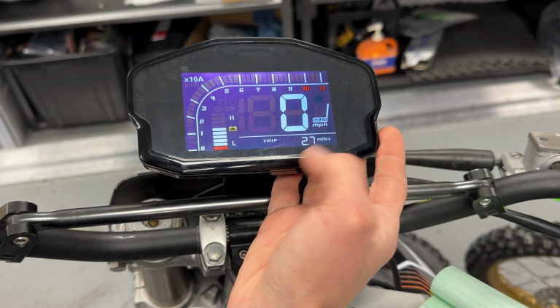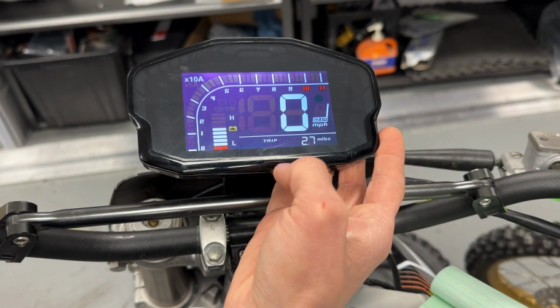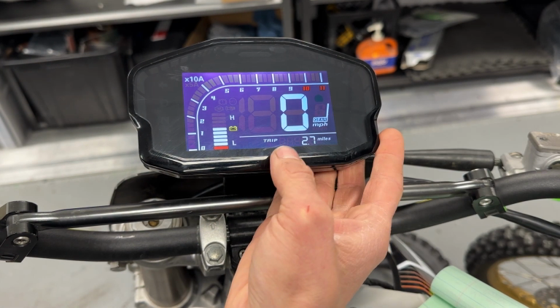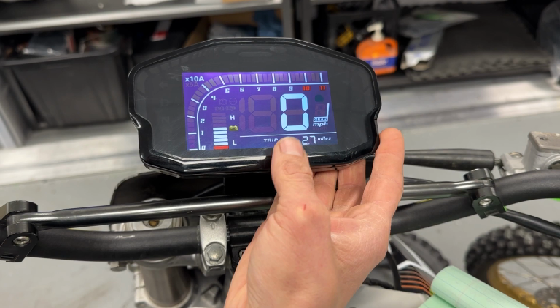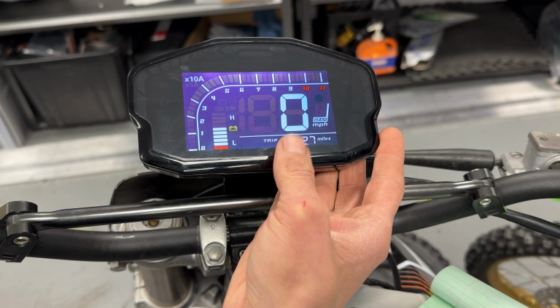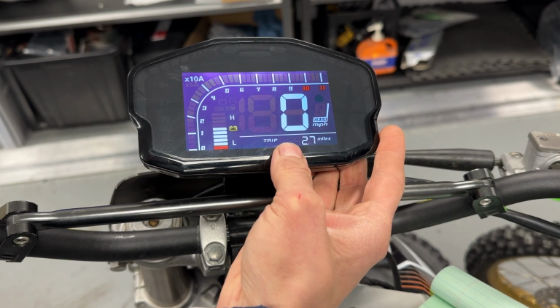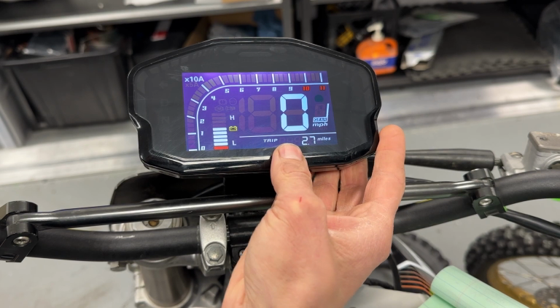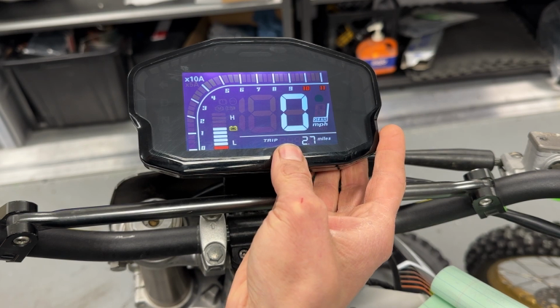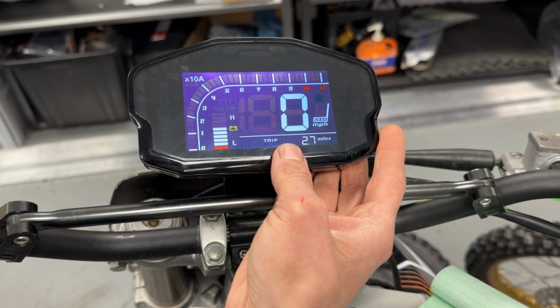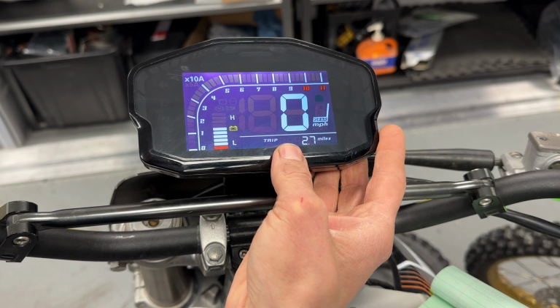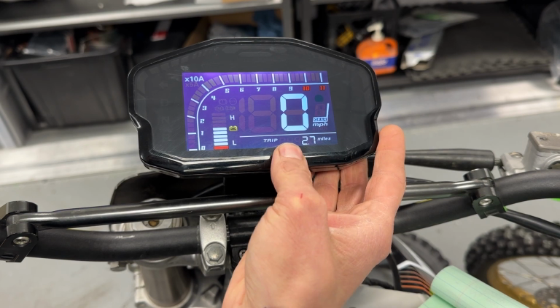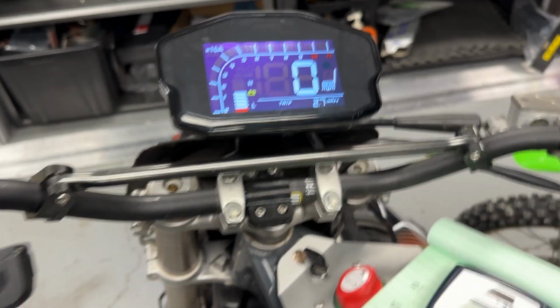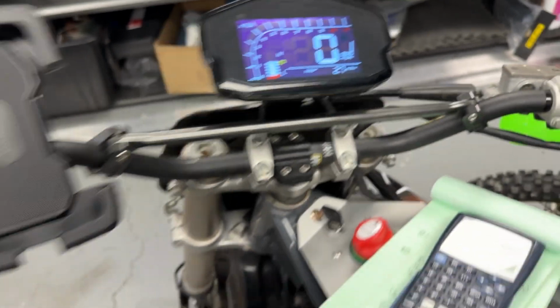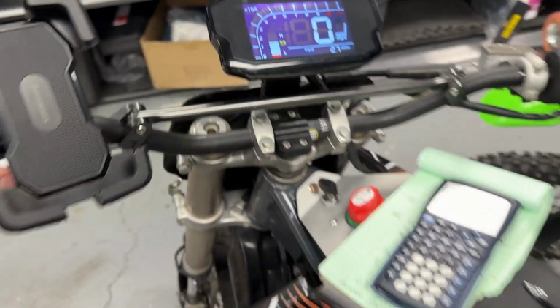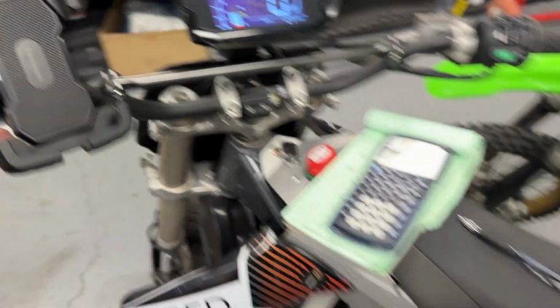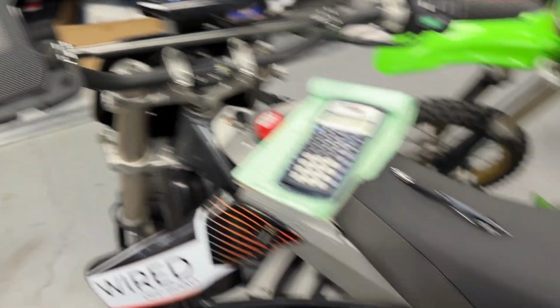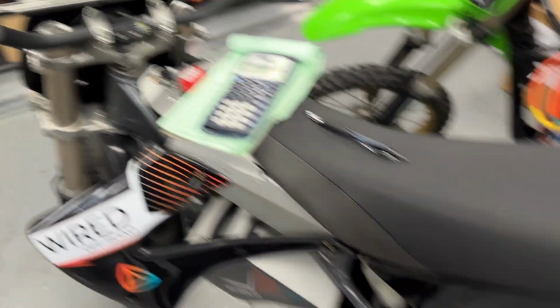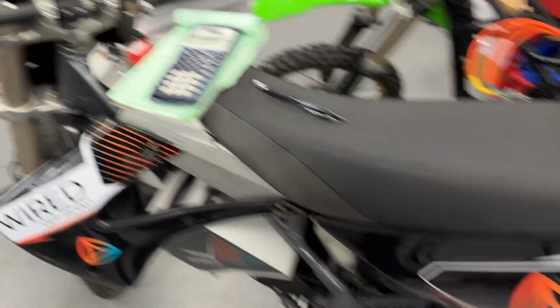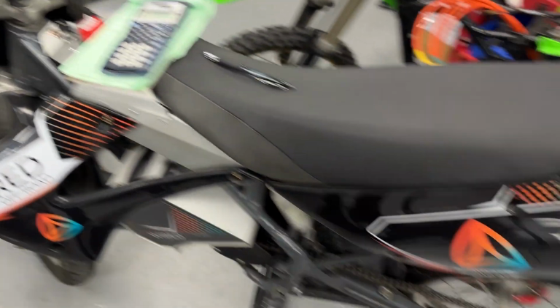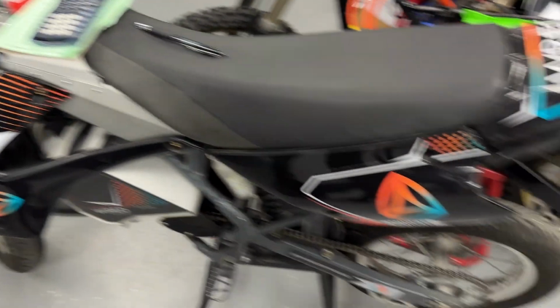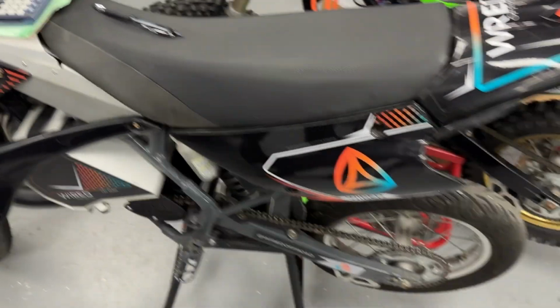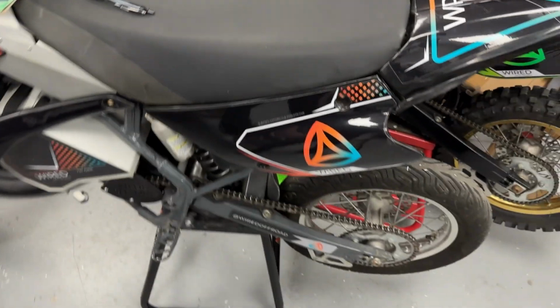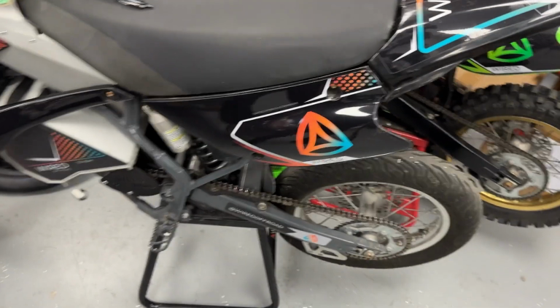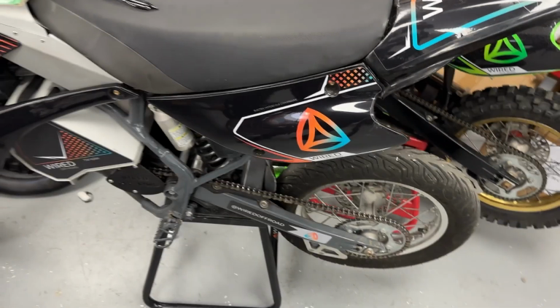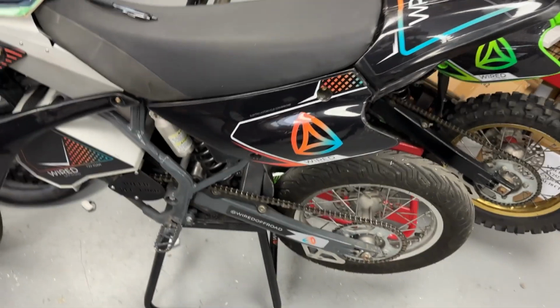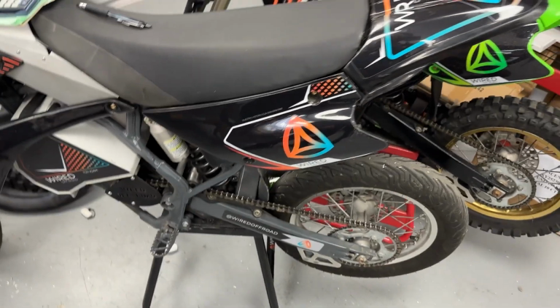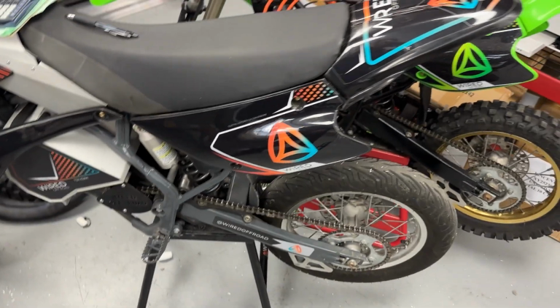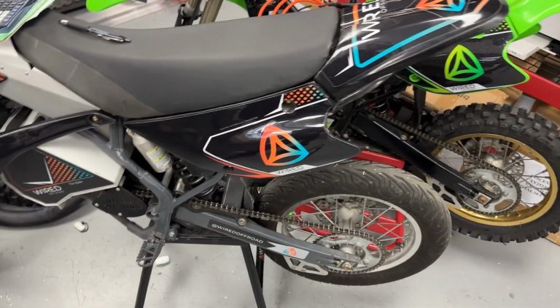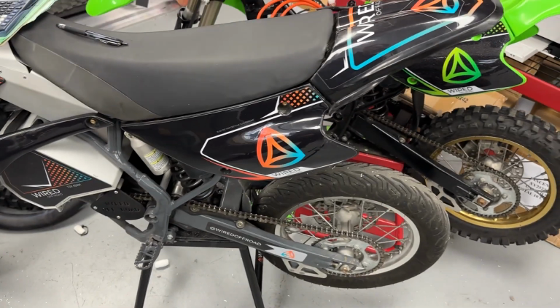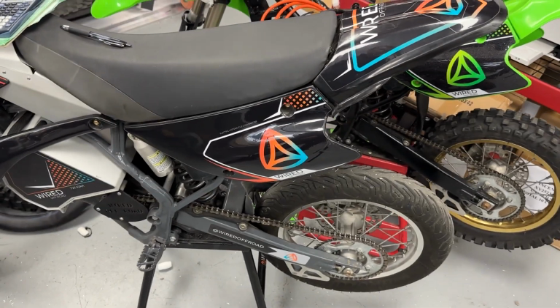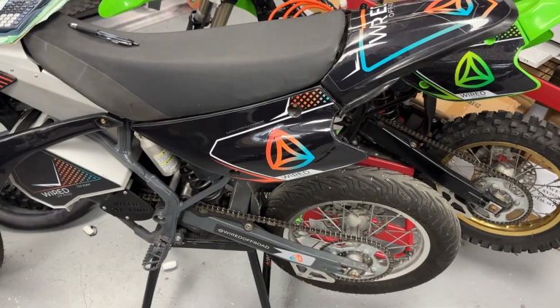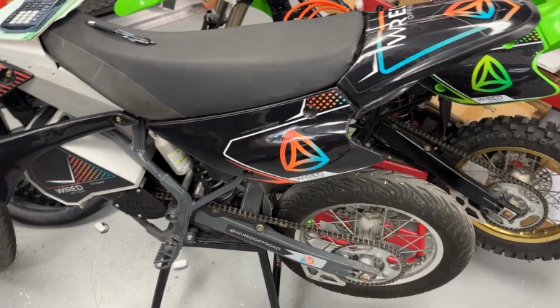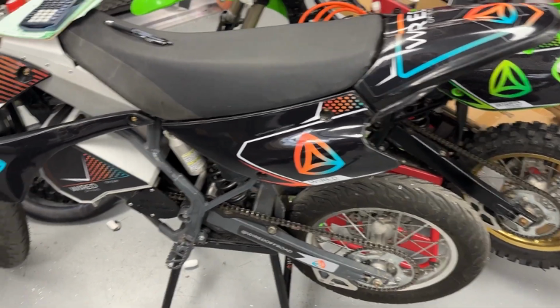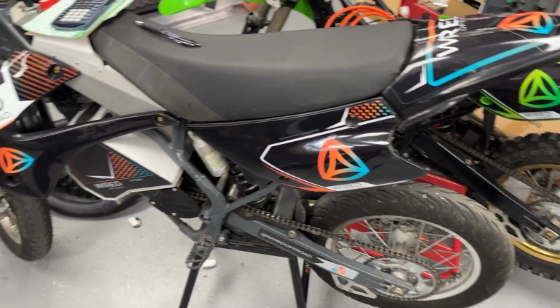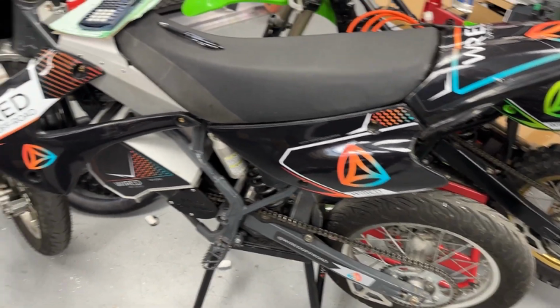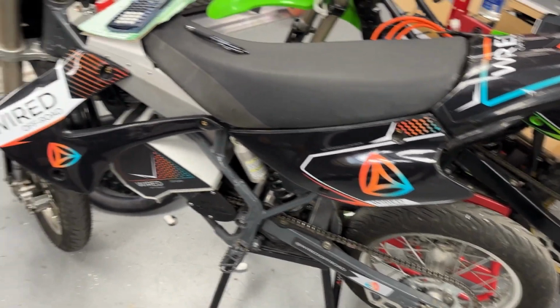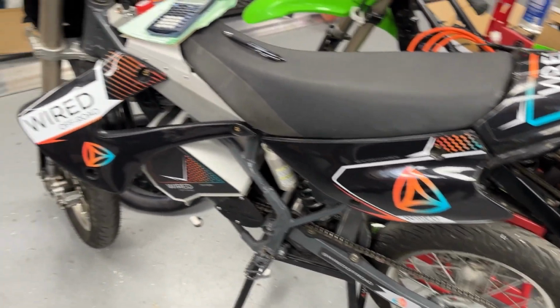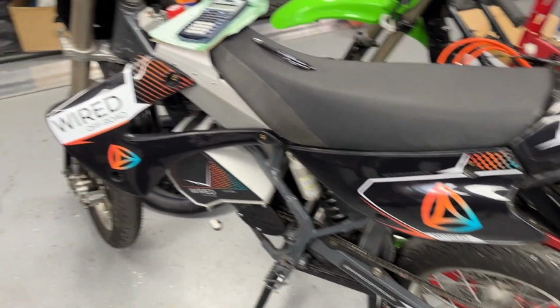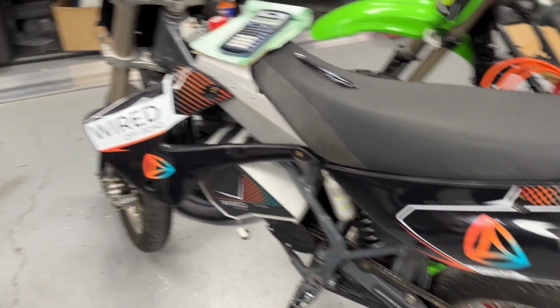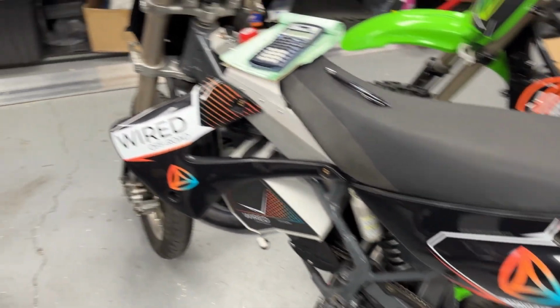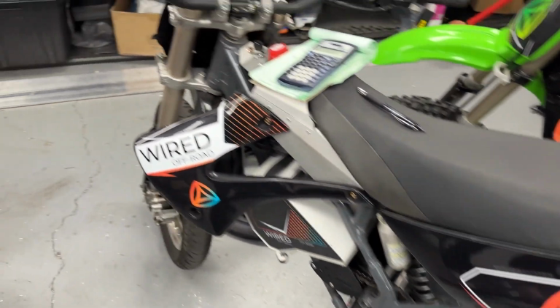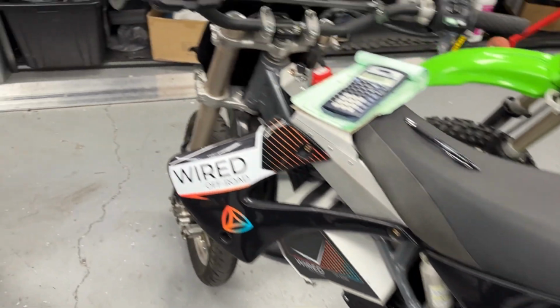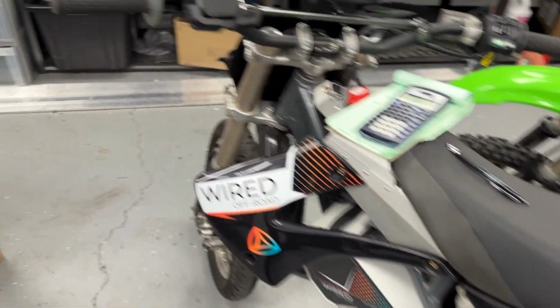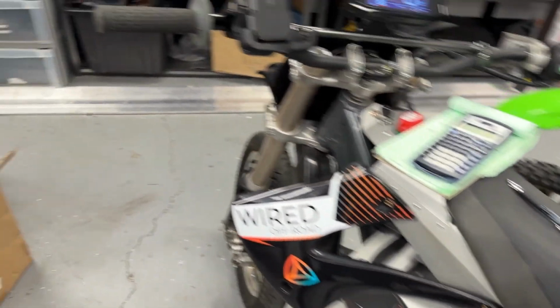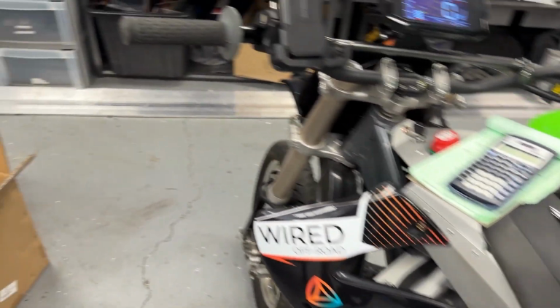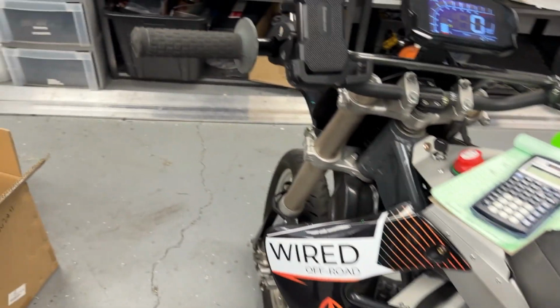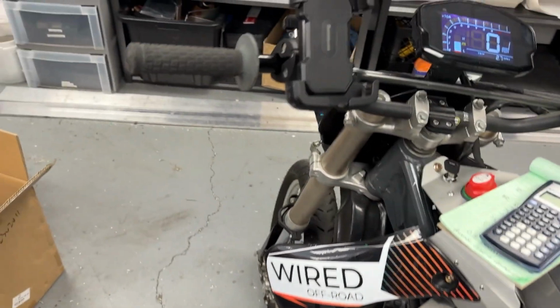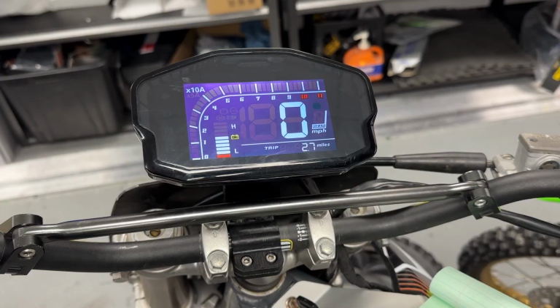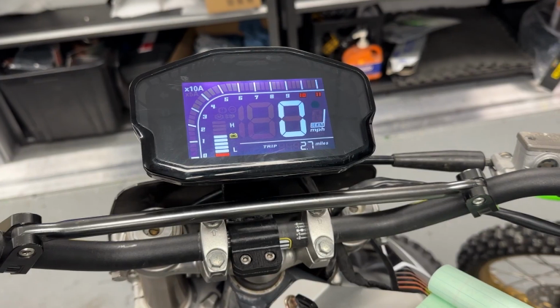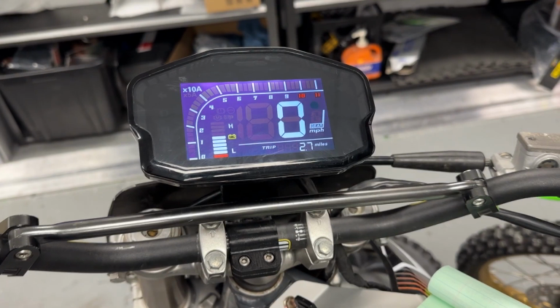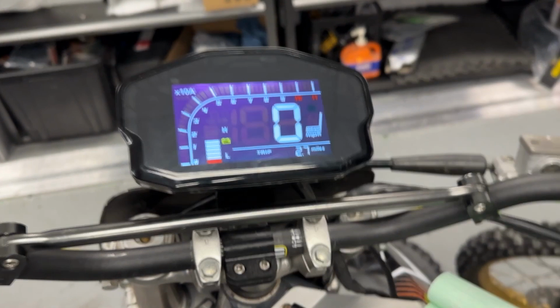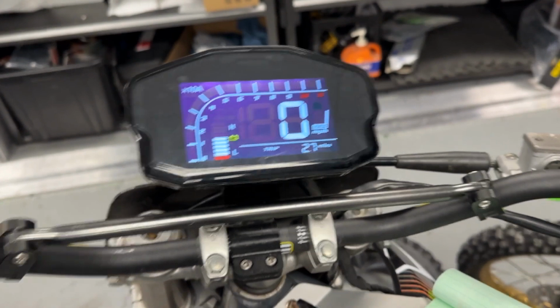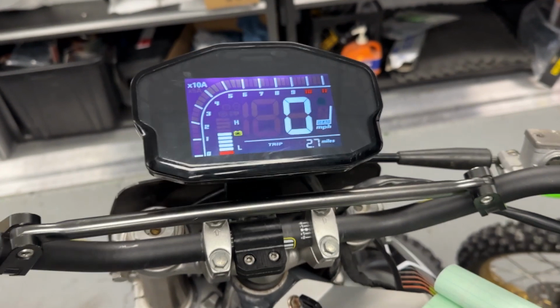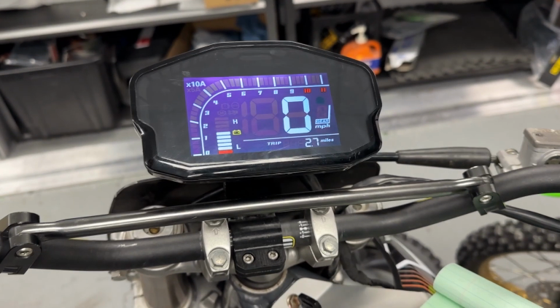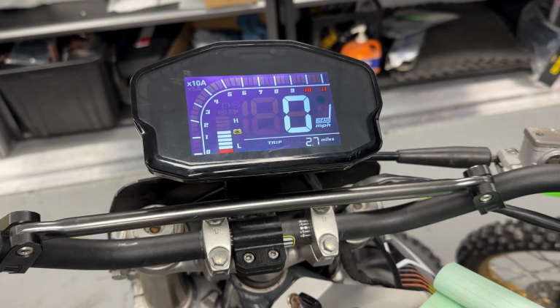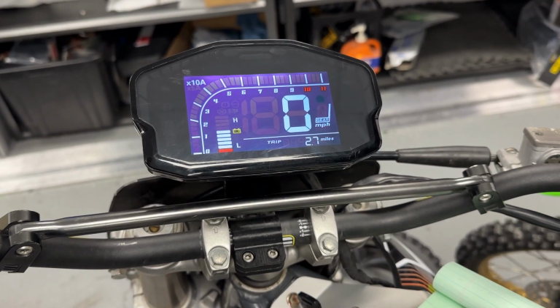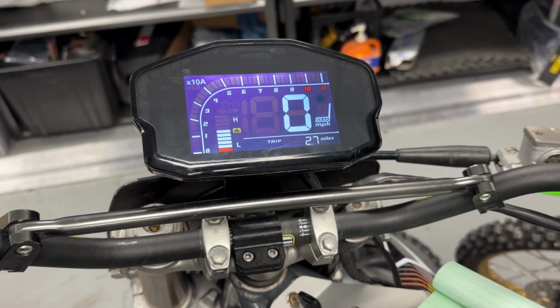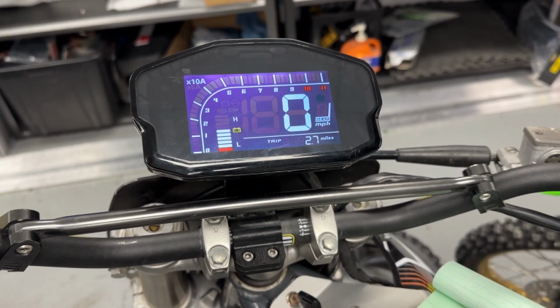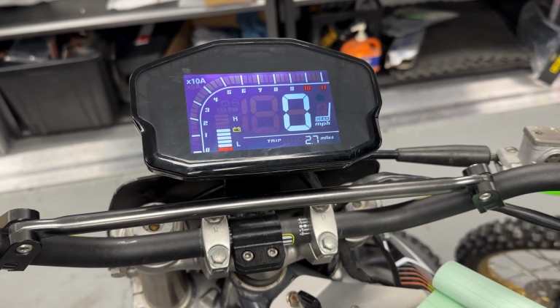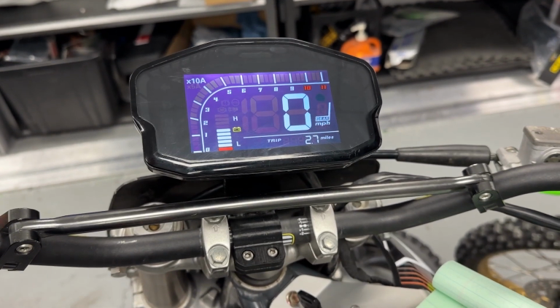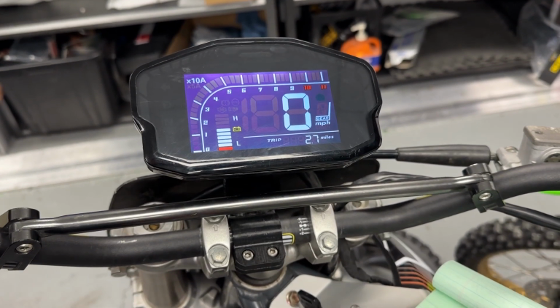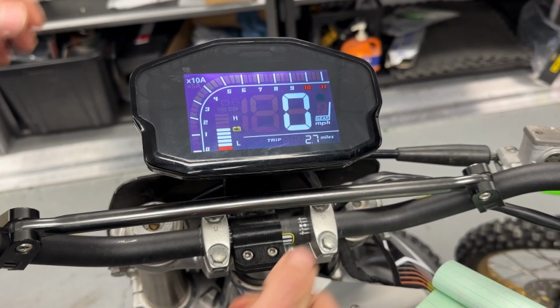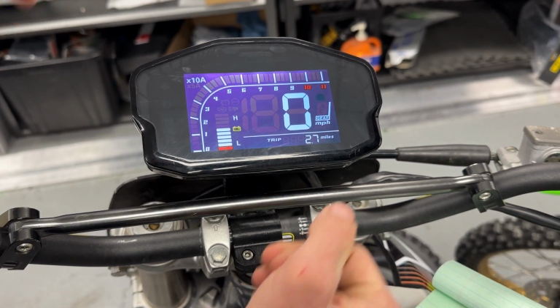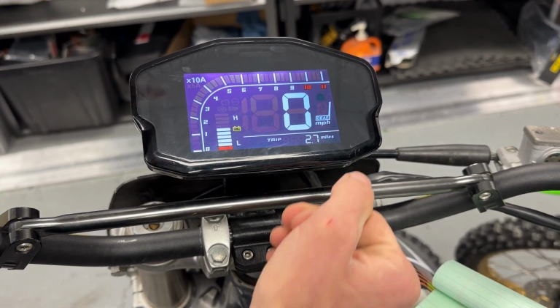If you're running something else — this is actually our Supermoto bike here that I'm working on — but if you're looking to dial in your speedometer,